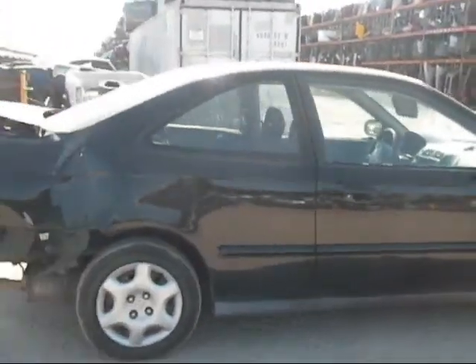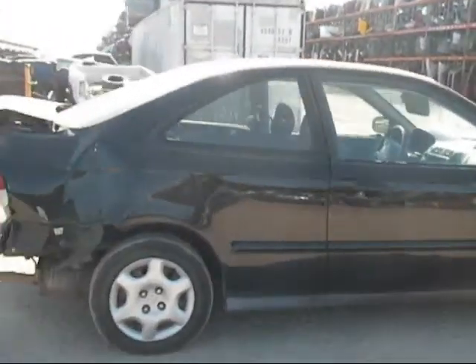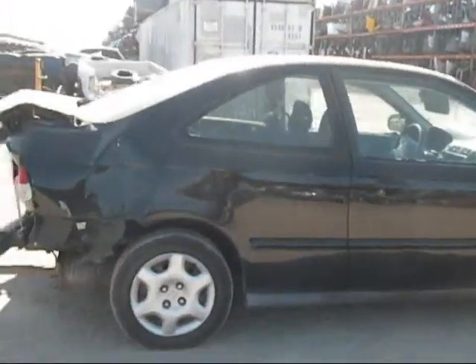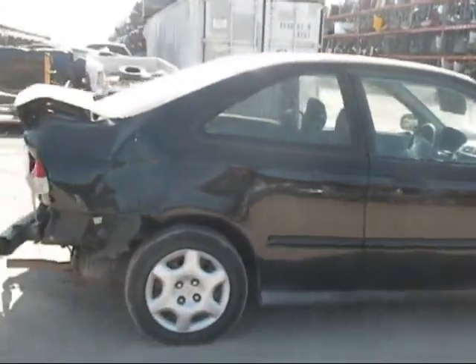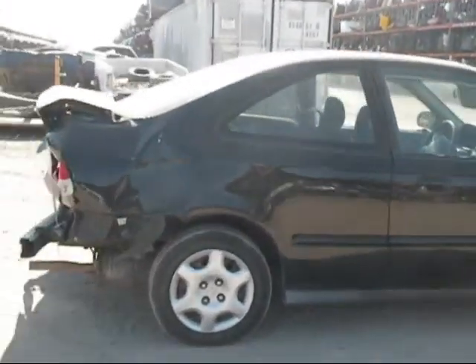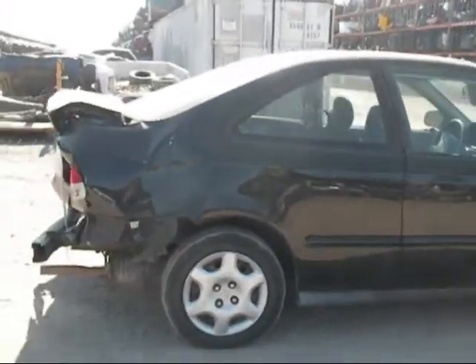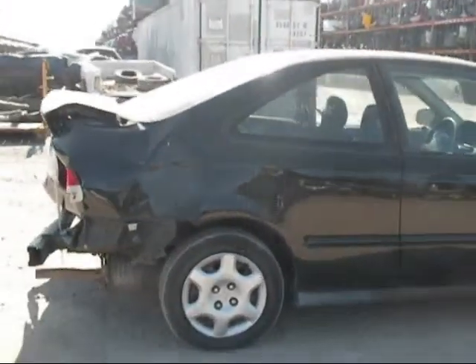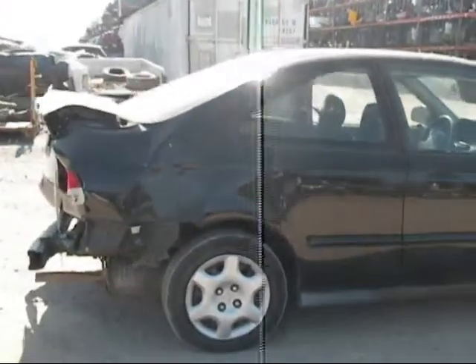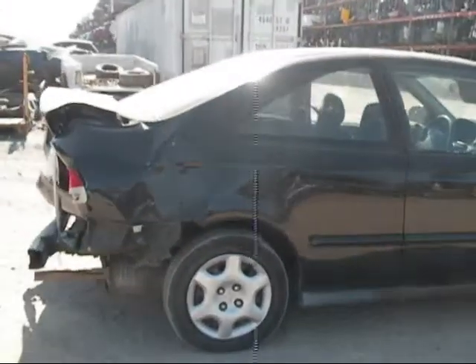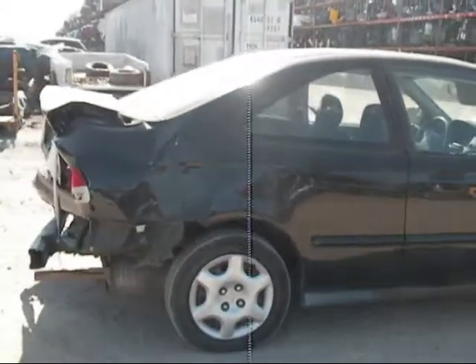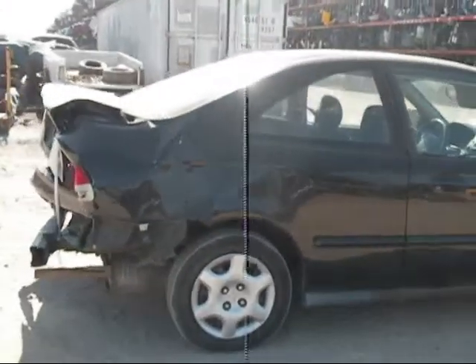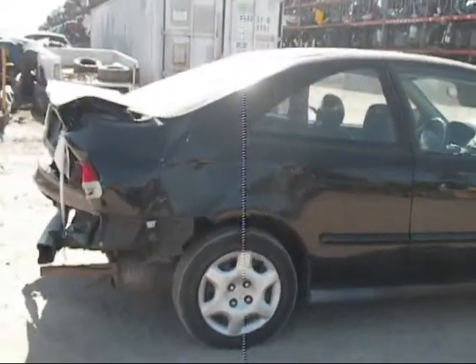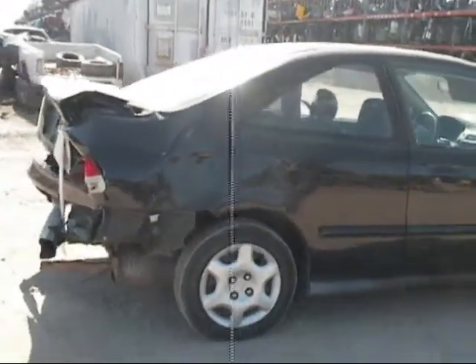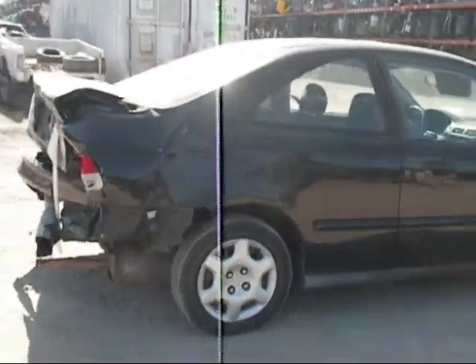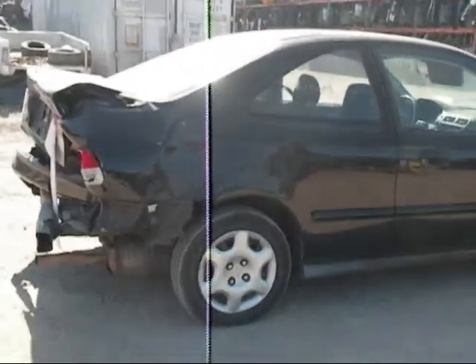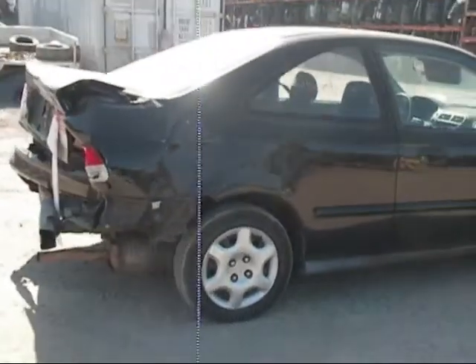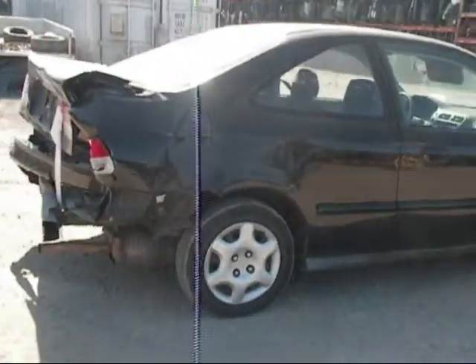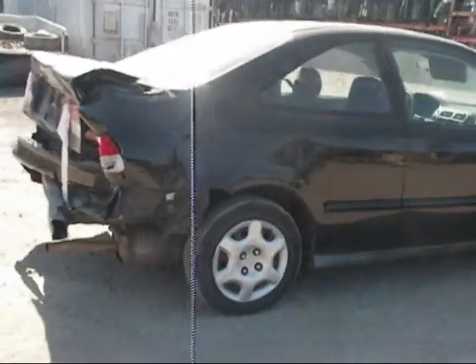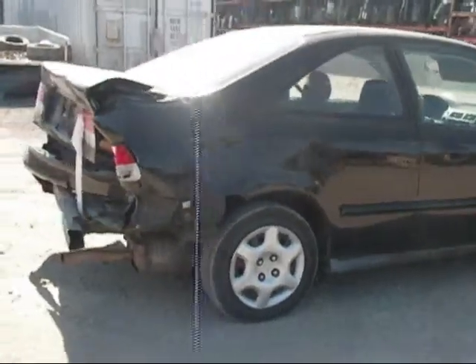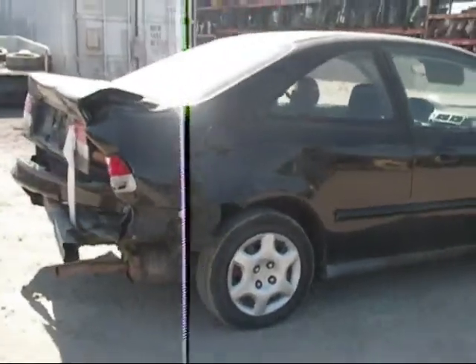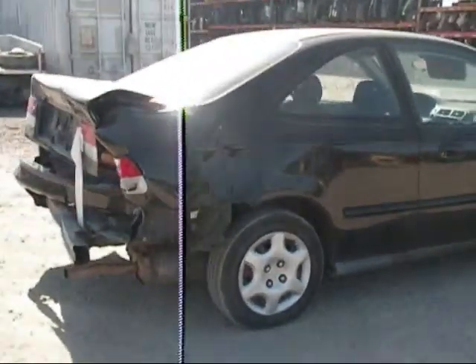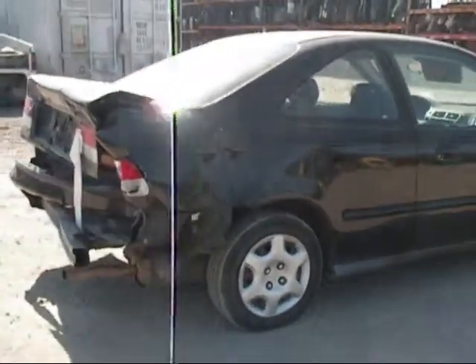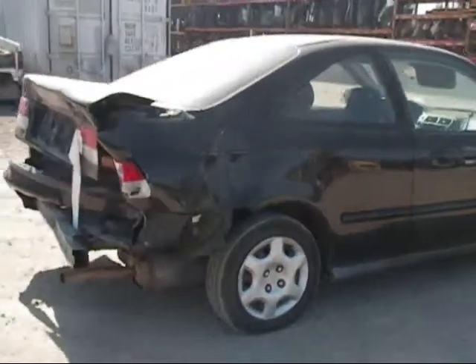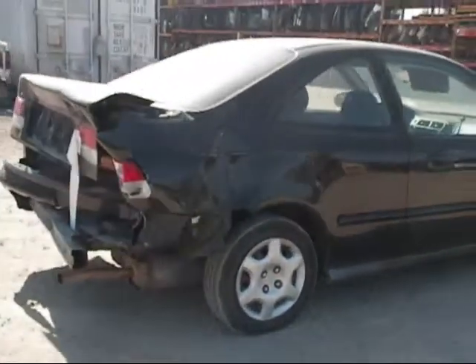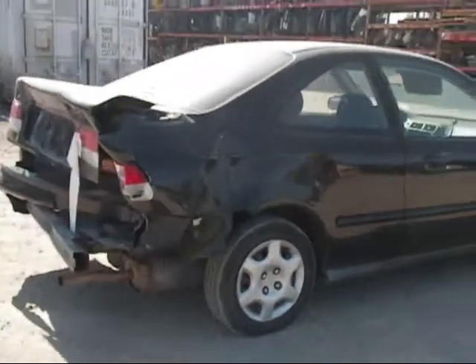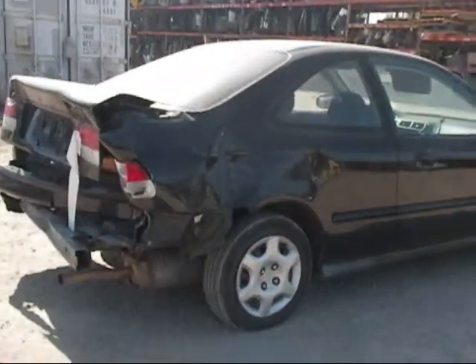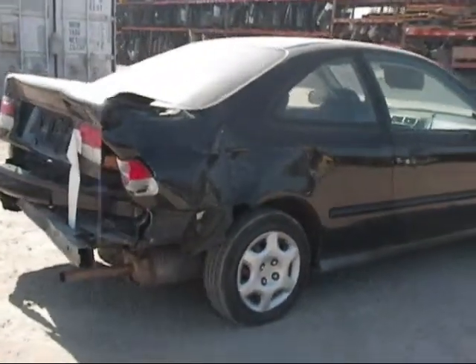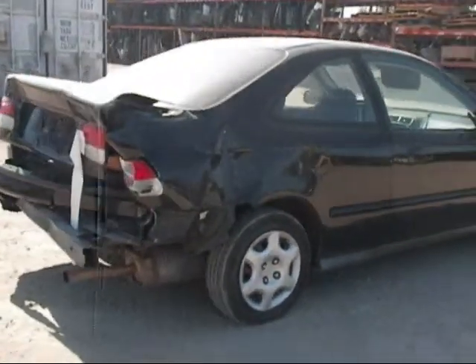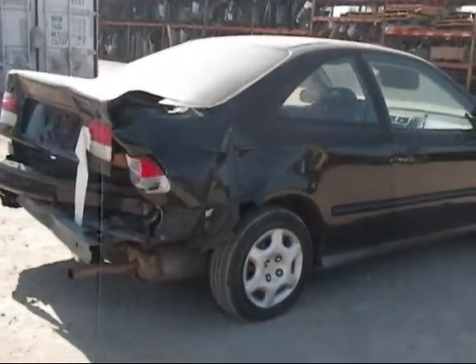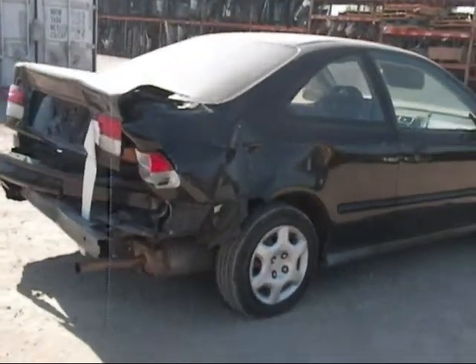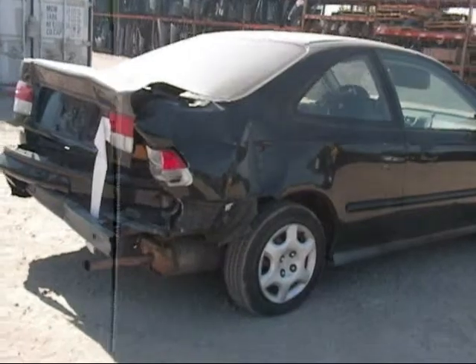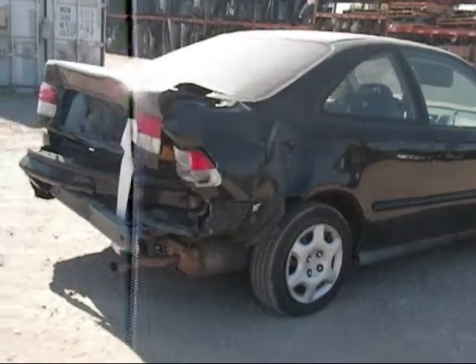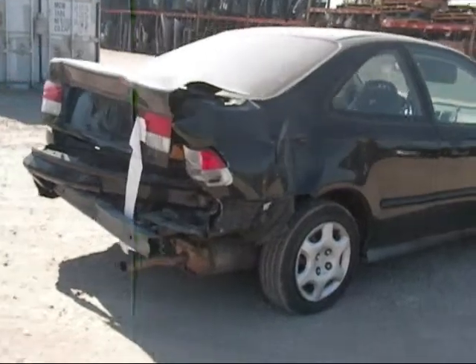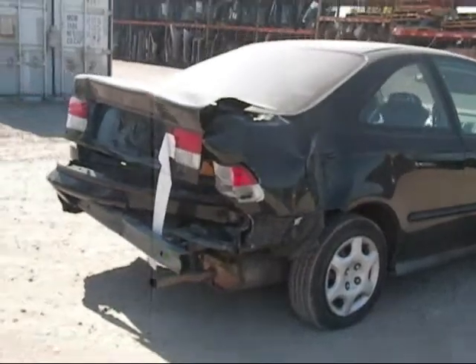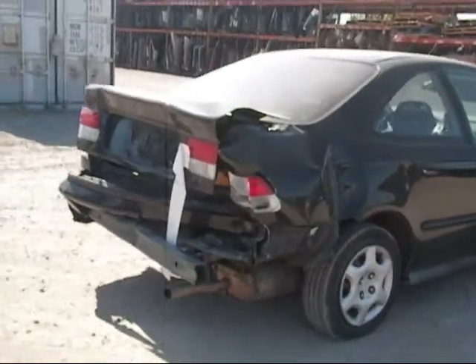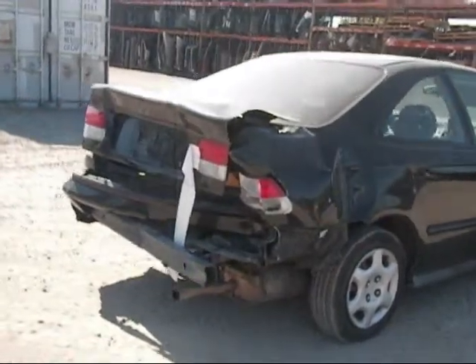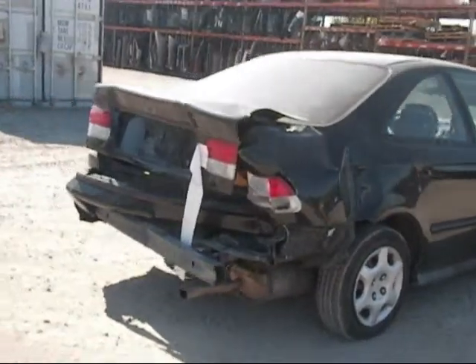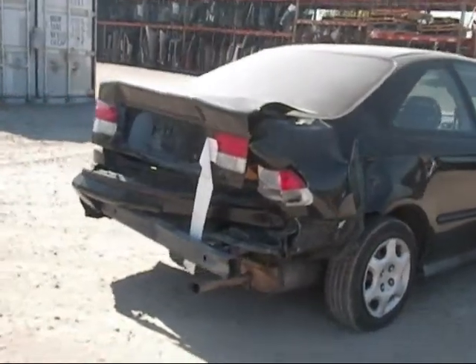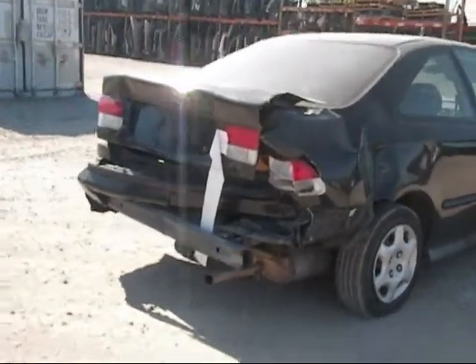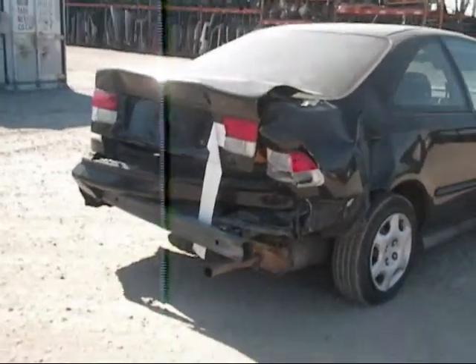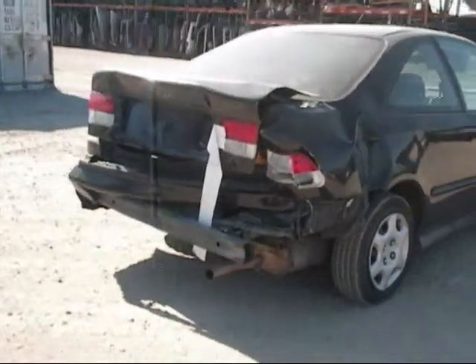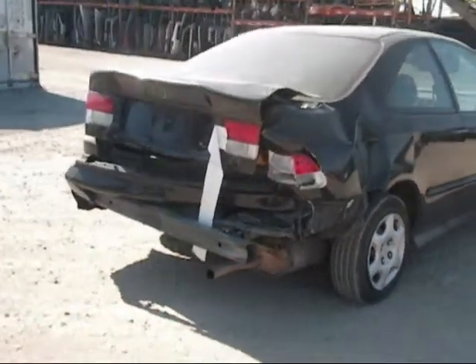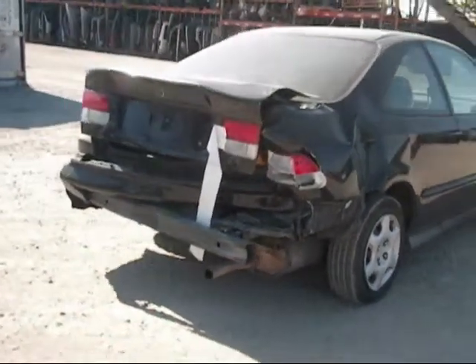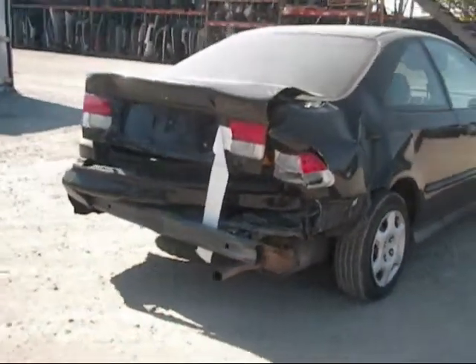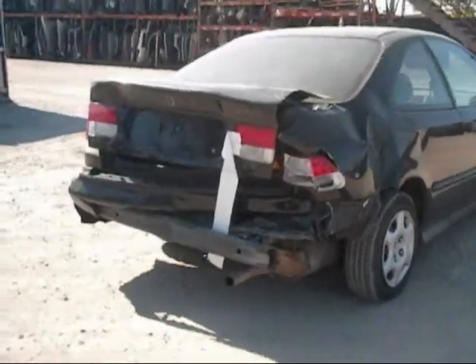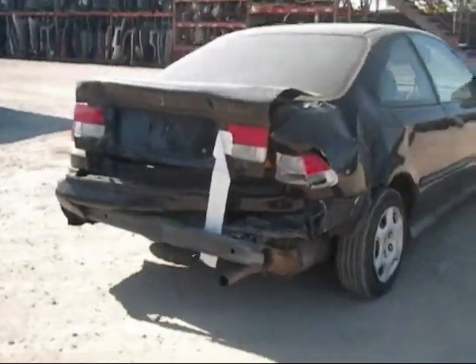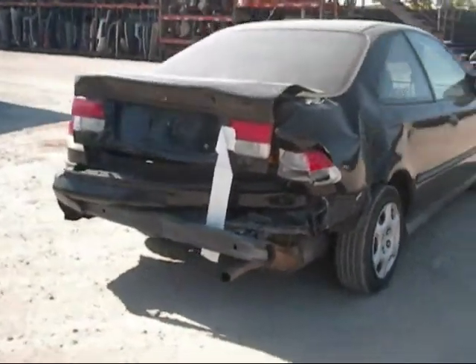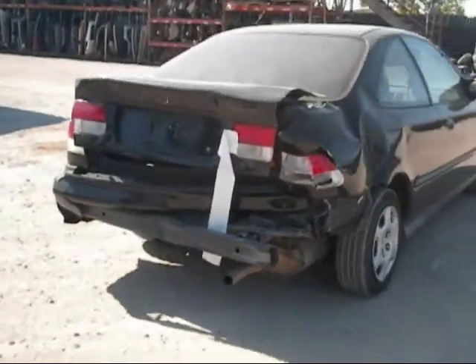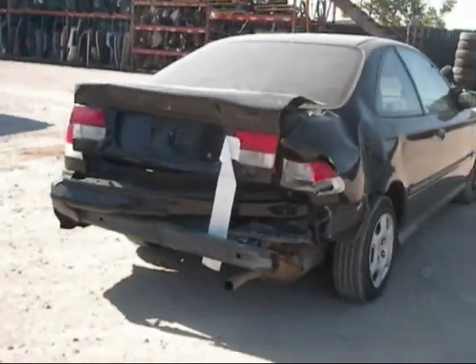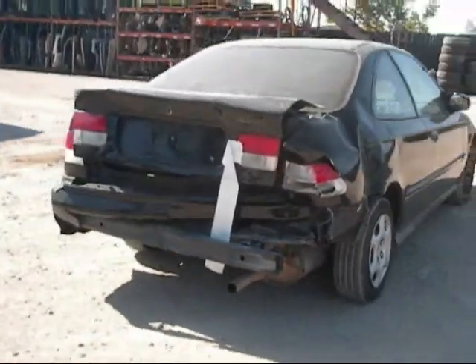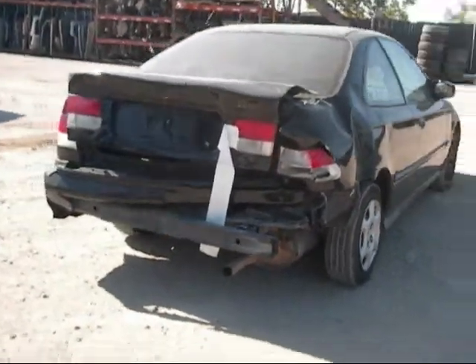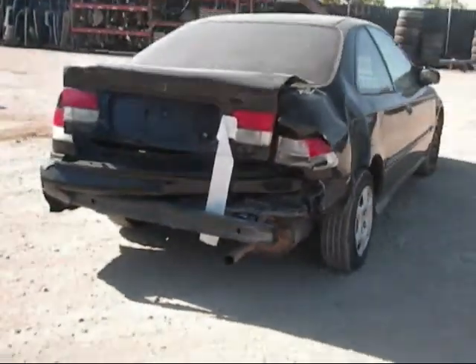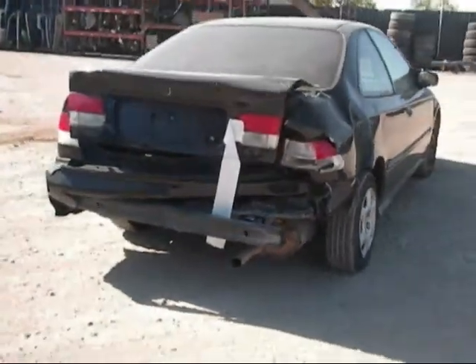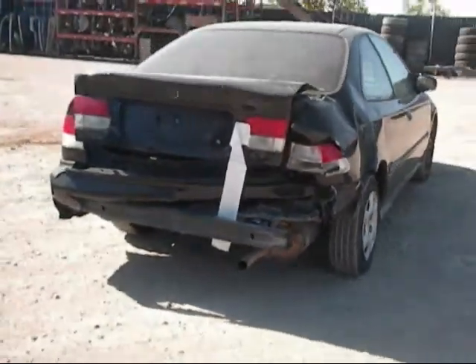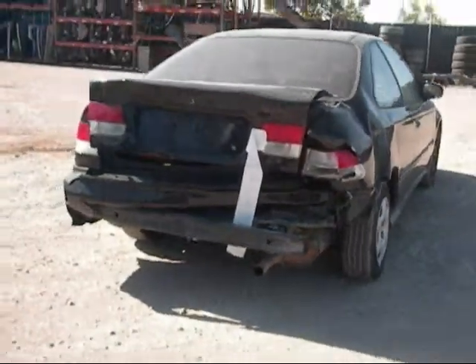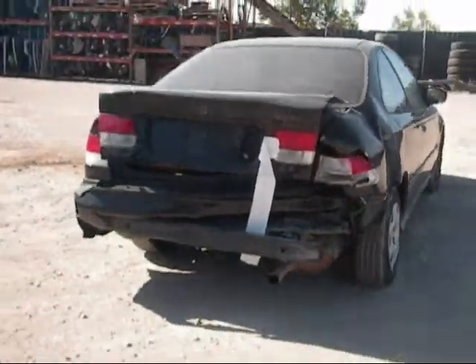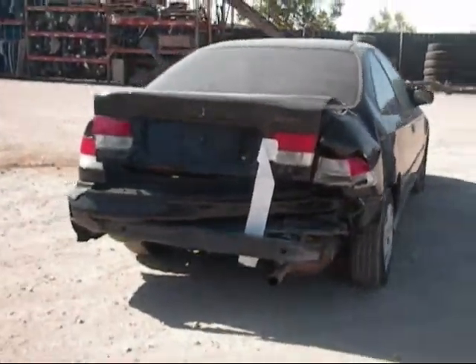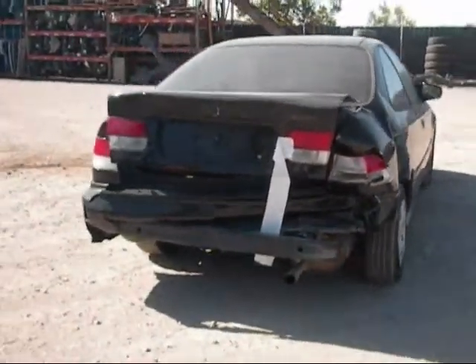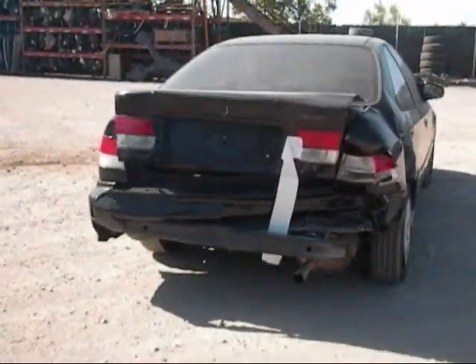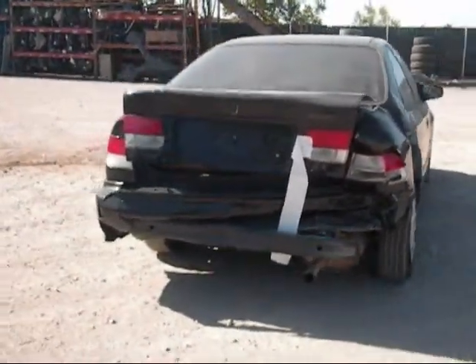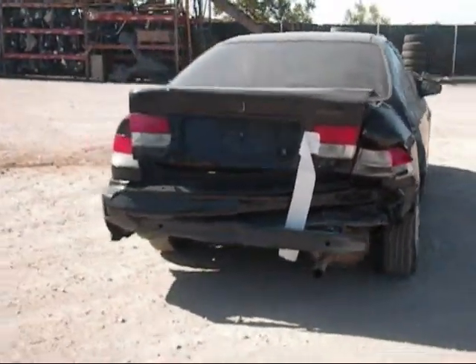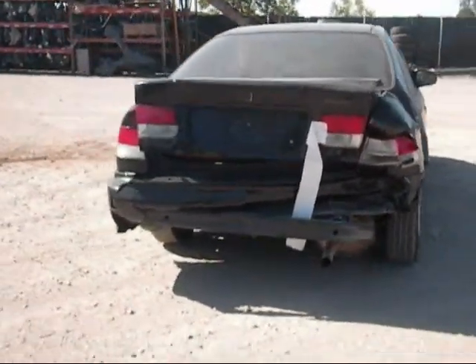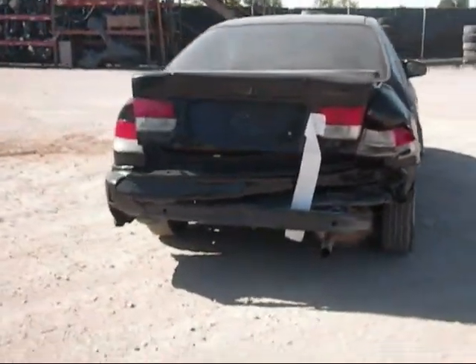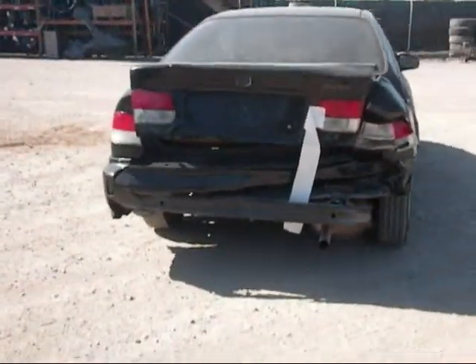Rear passenger side fender is no good. The back is completely damaged as you can see.